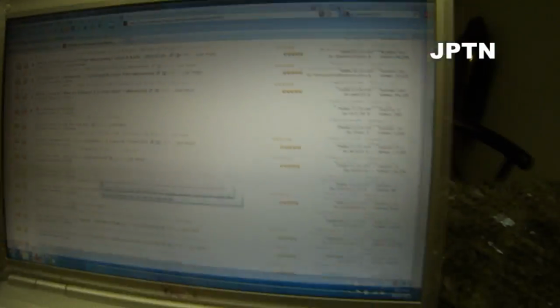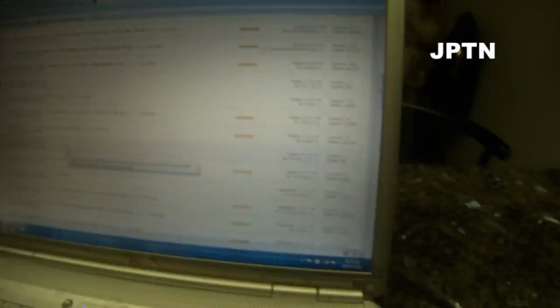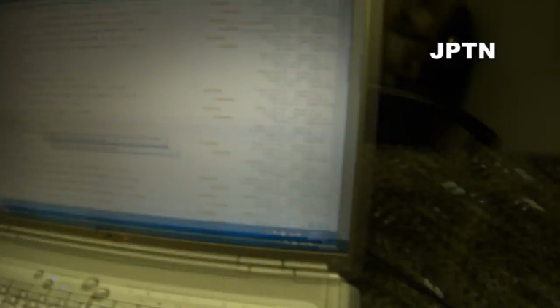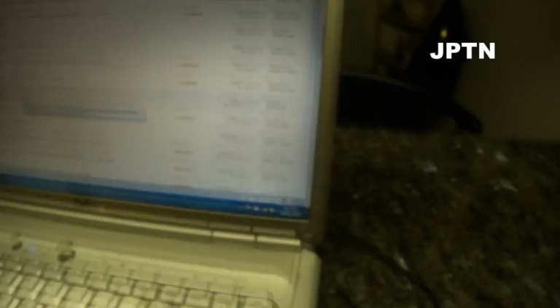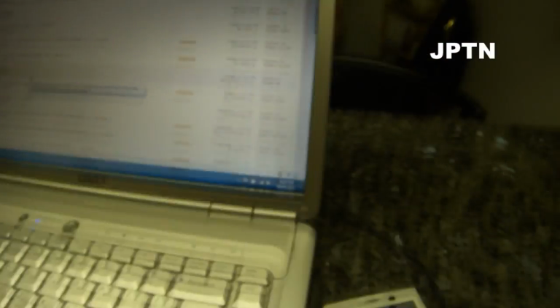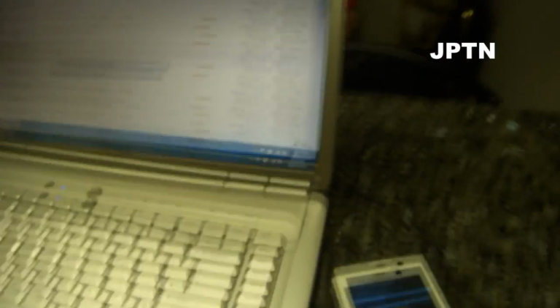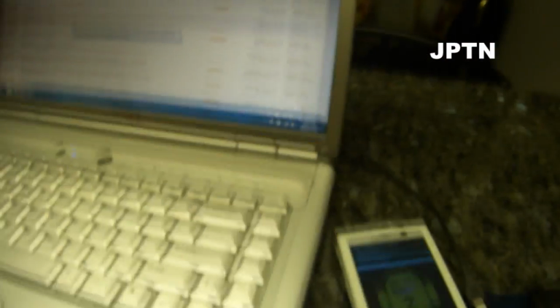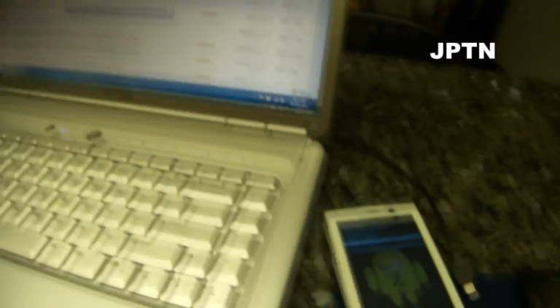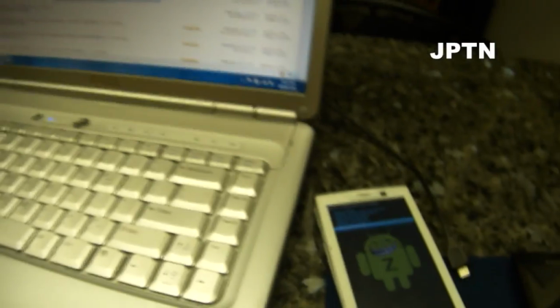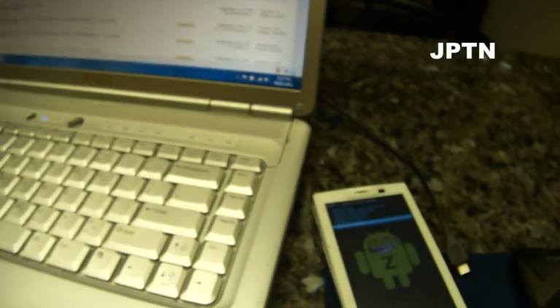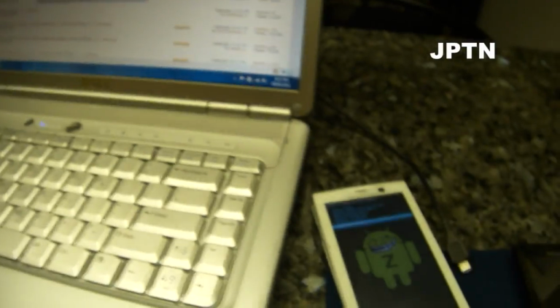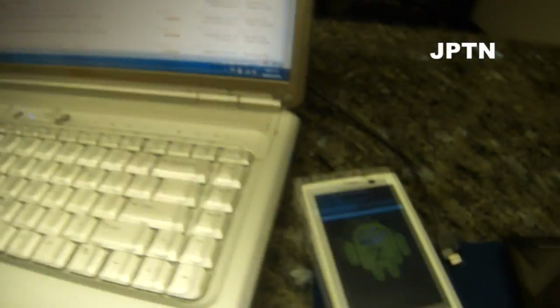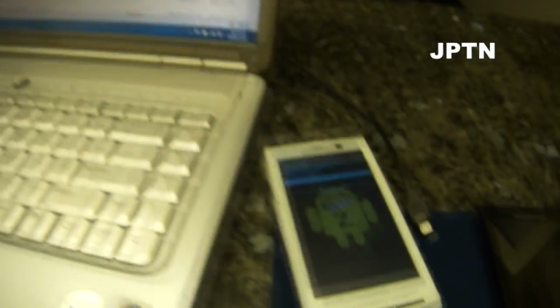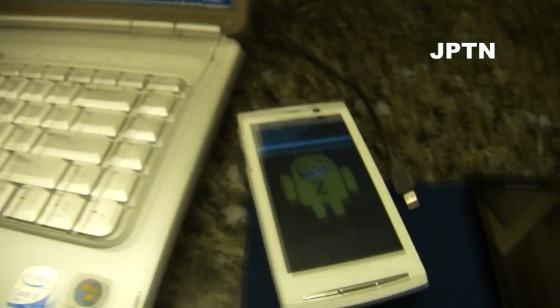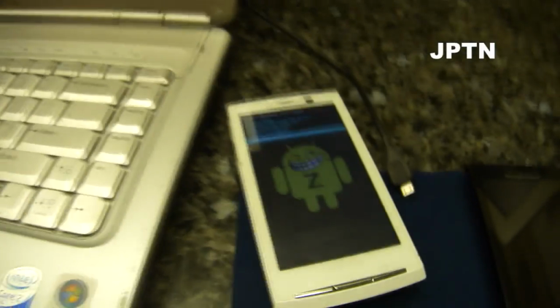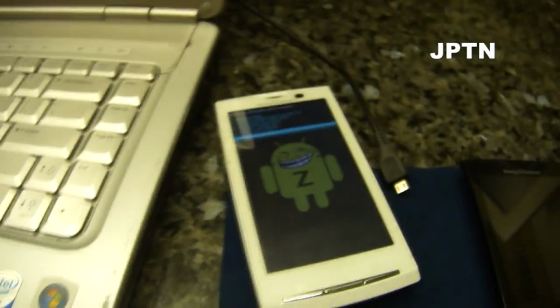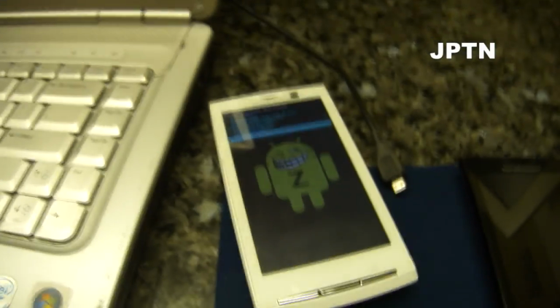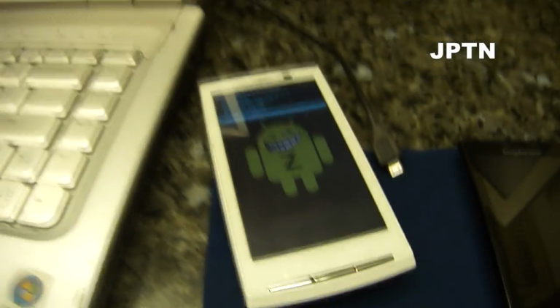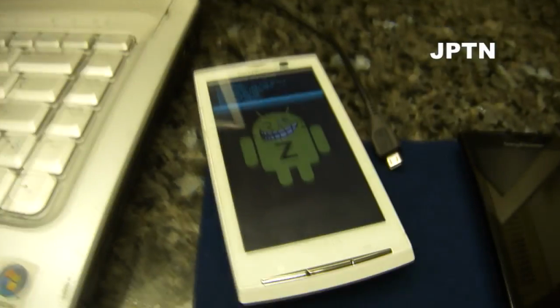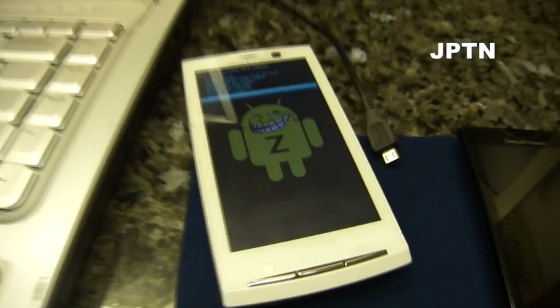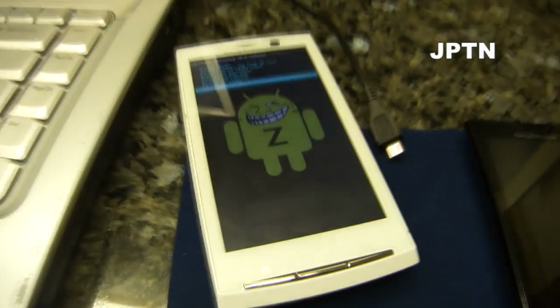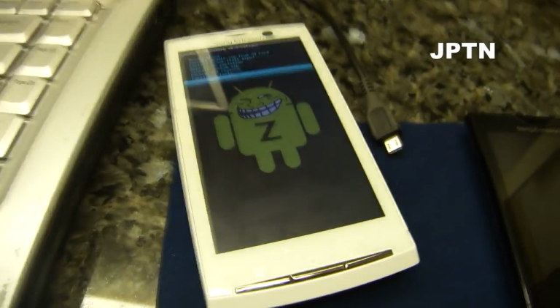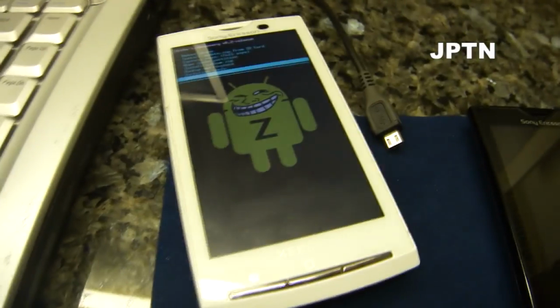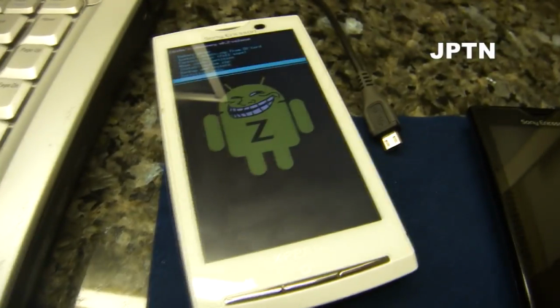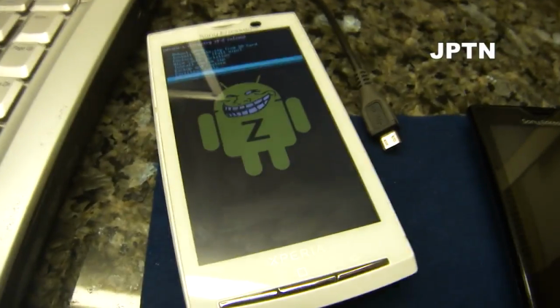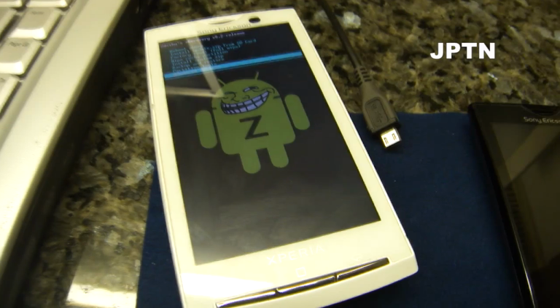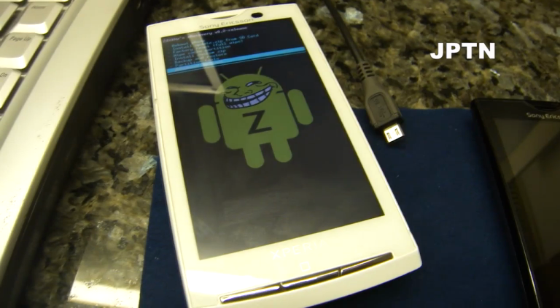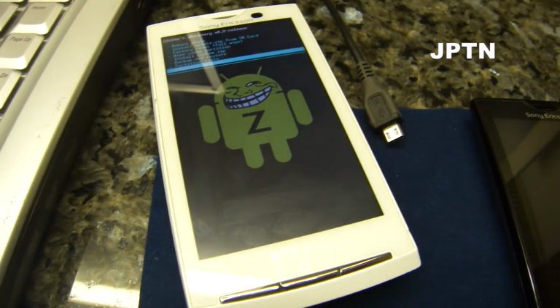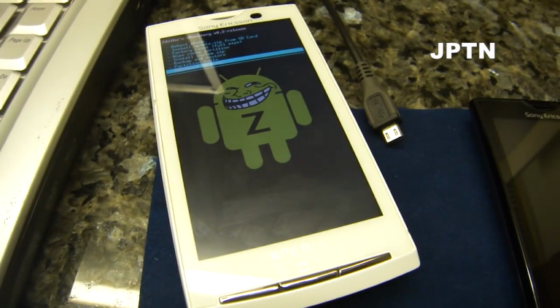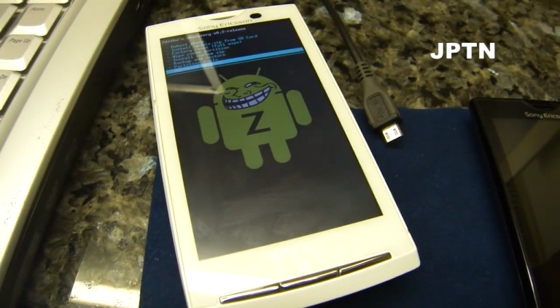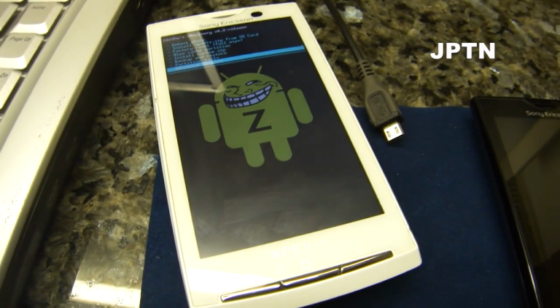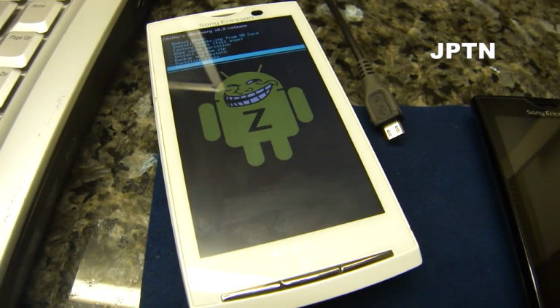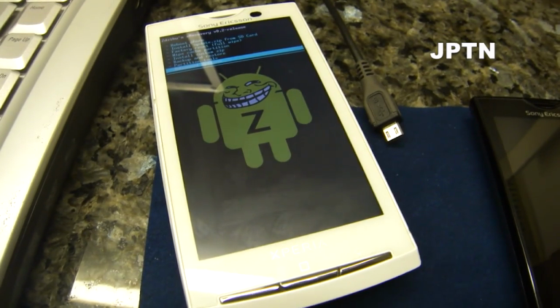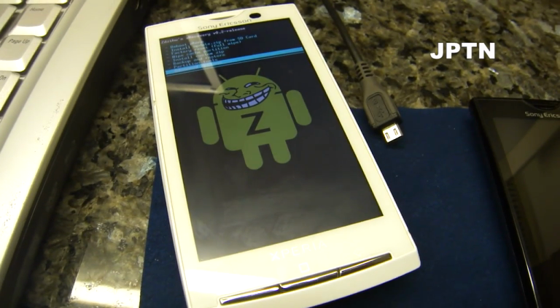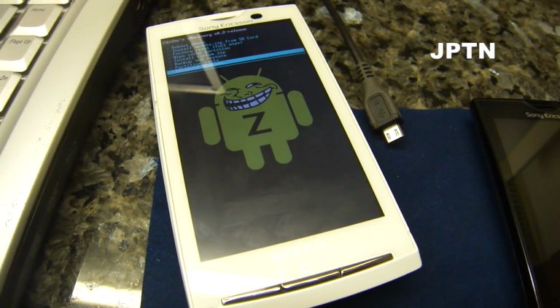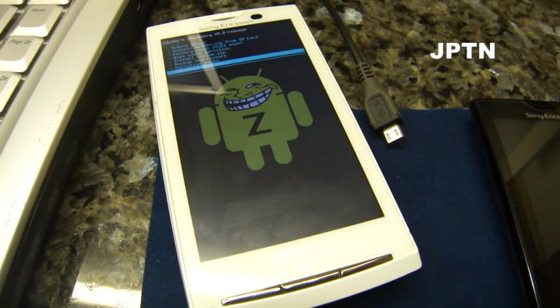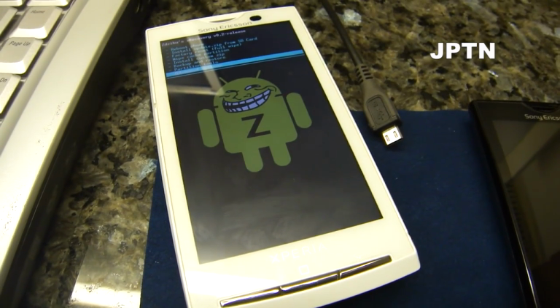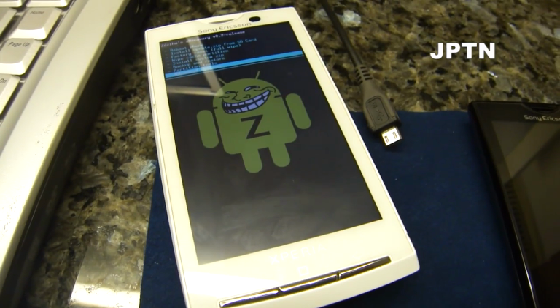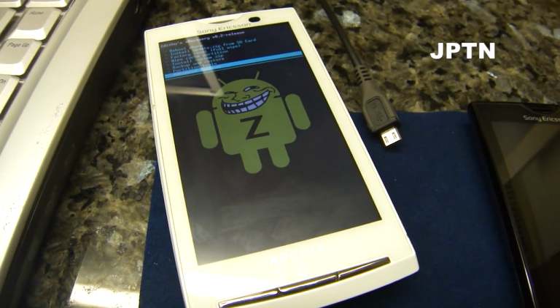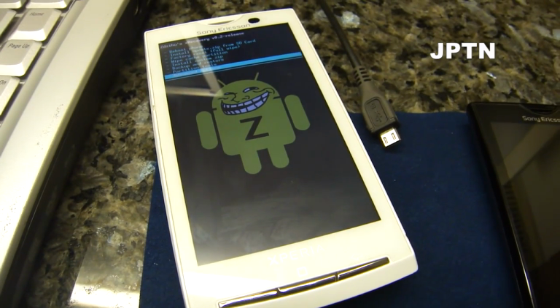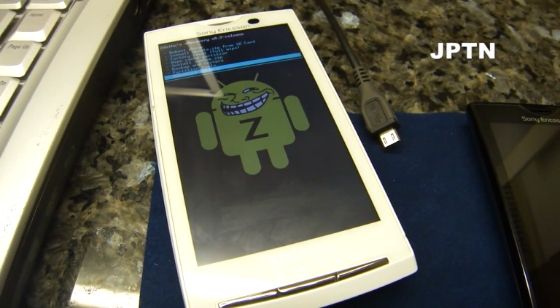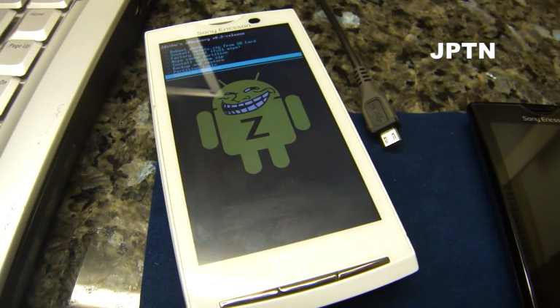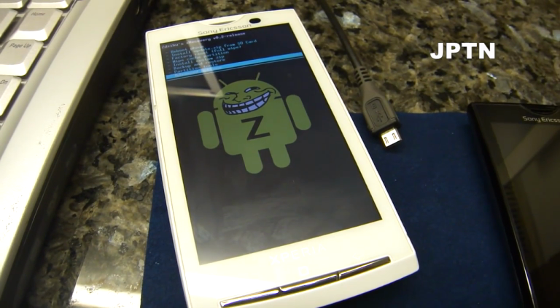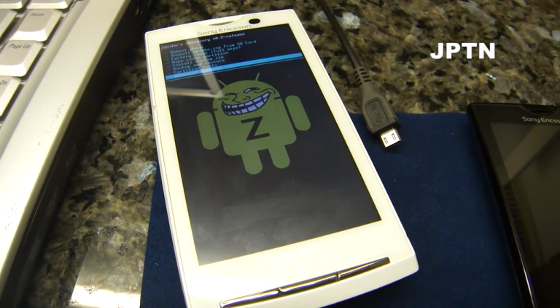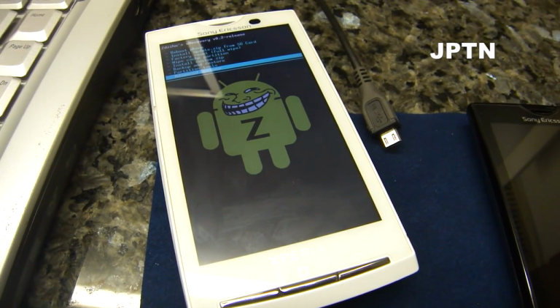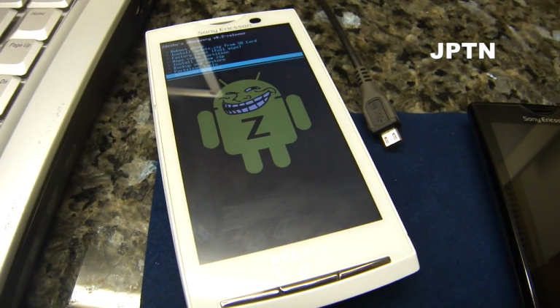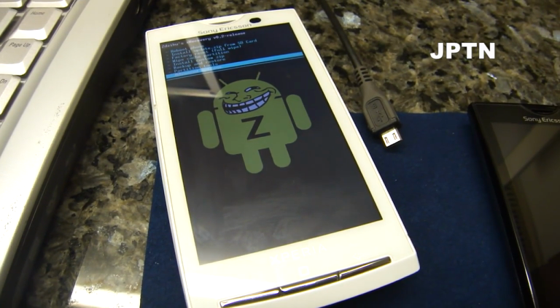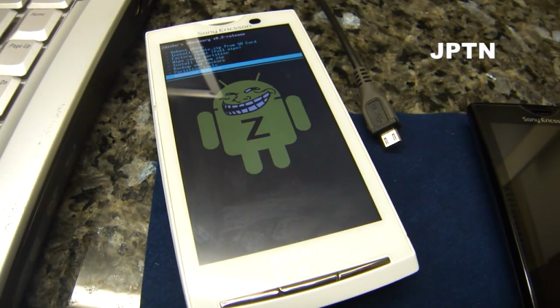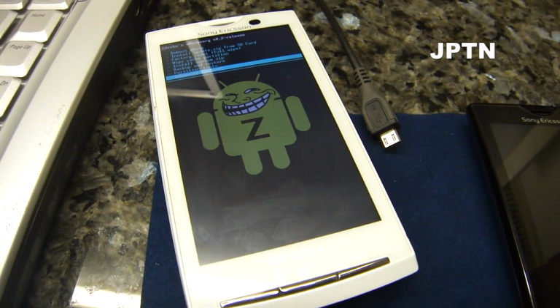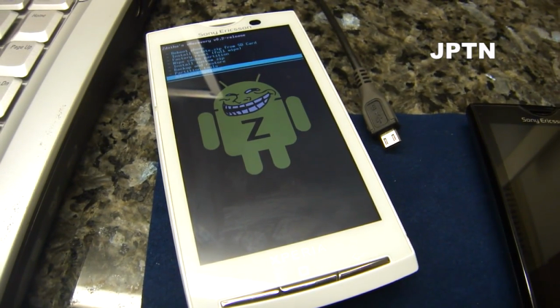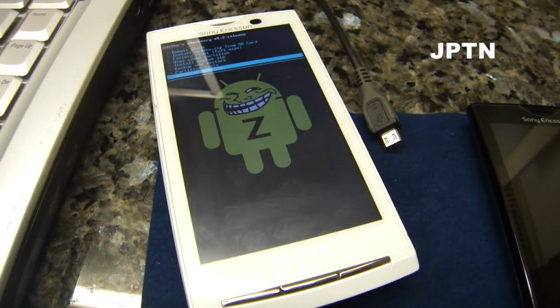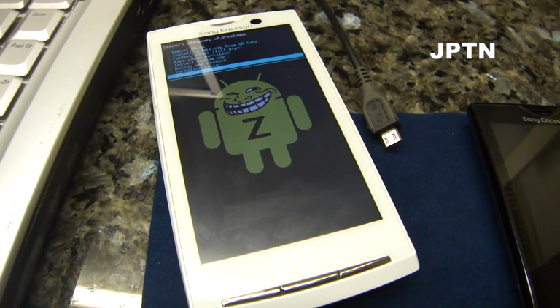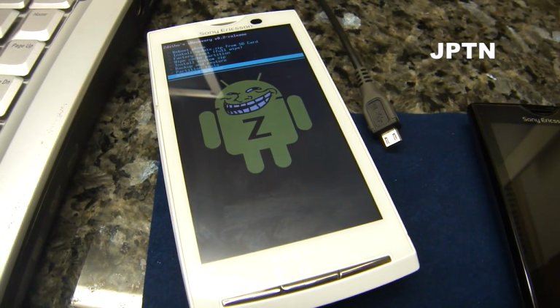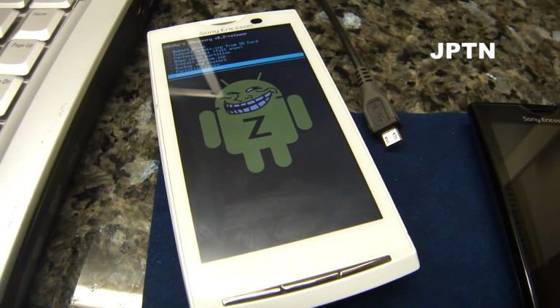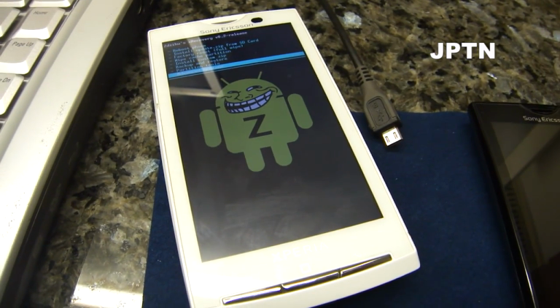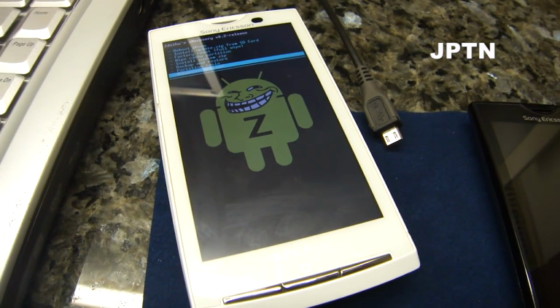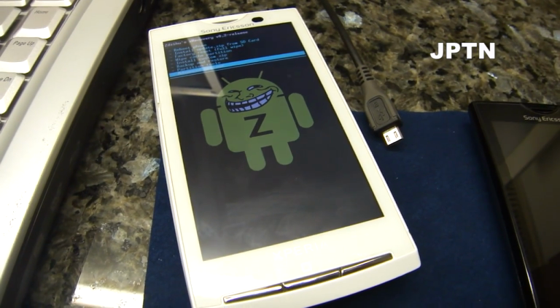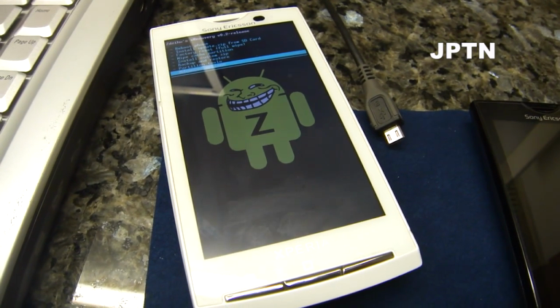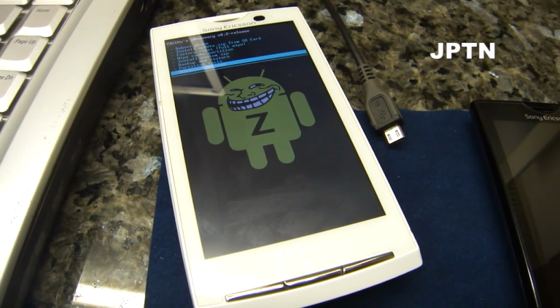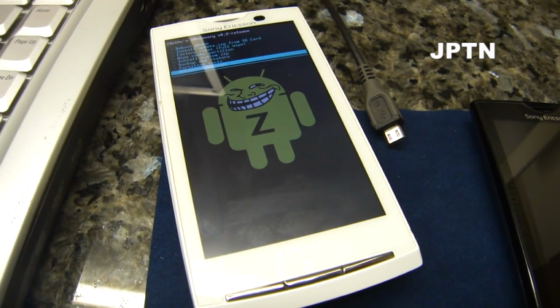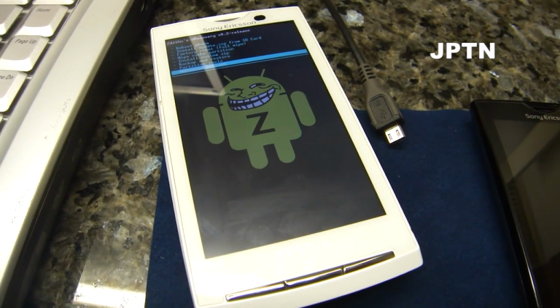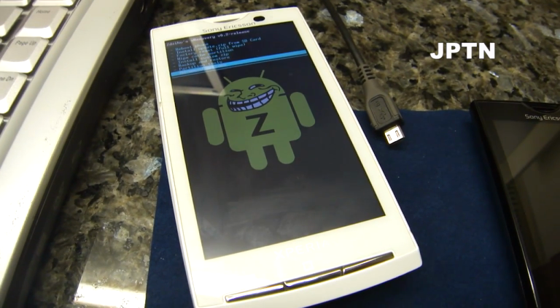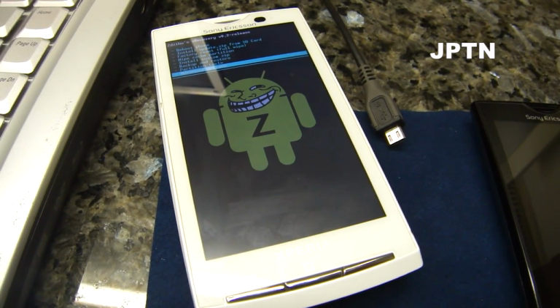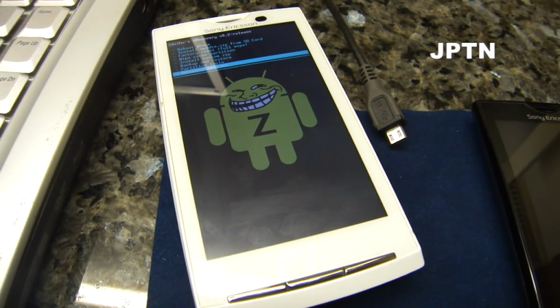Do not use XRecovery if you've had trouble with other things, because again, I will not be supporting this video.